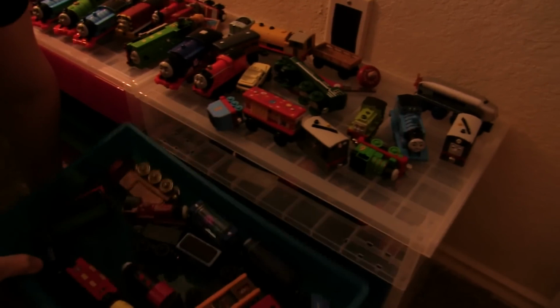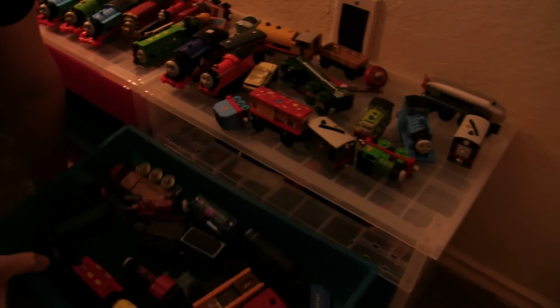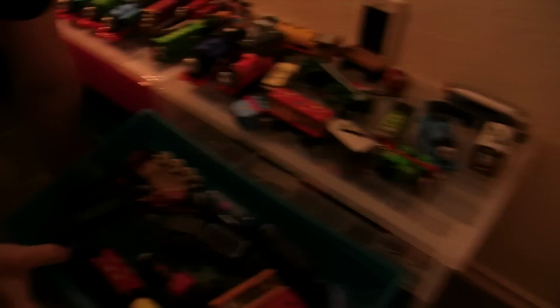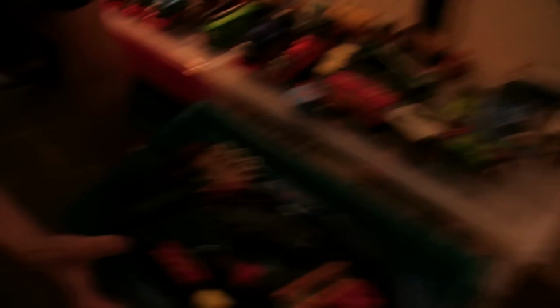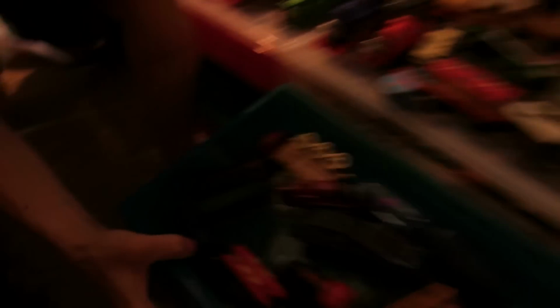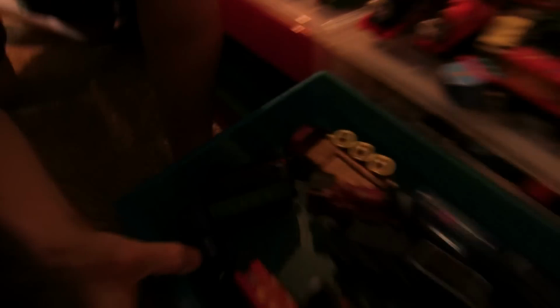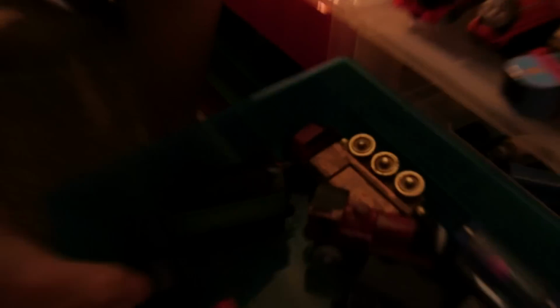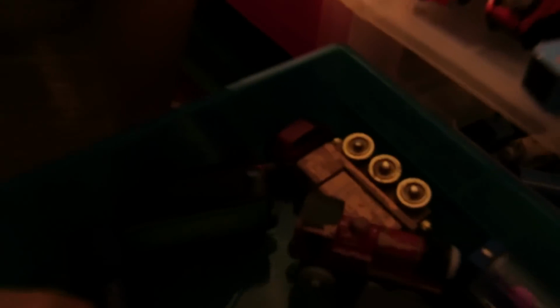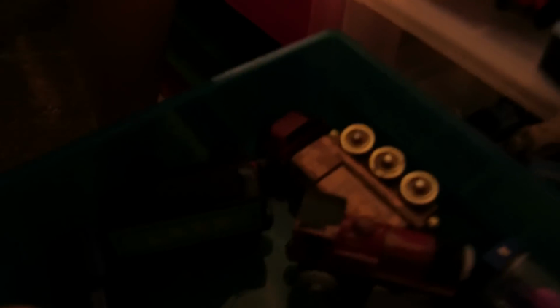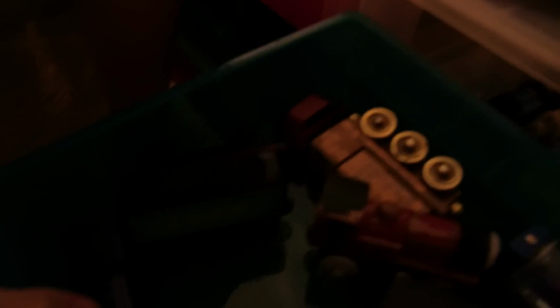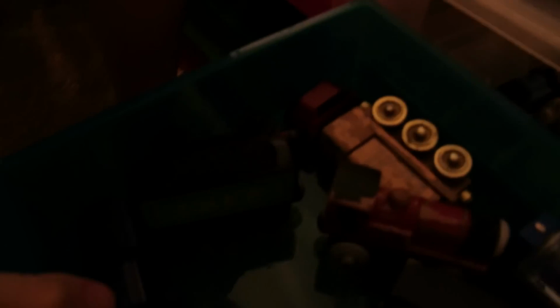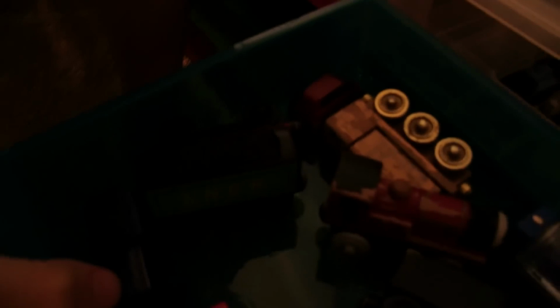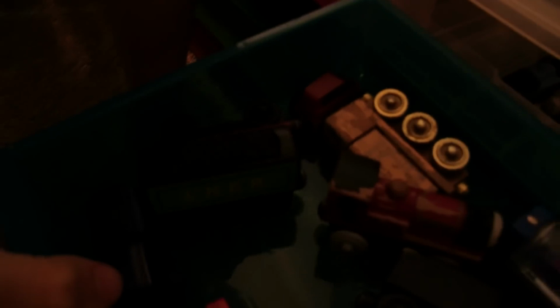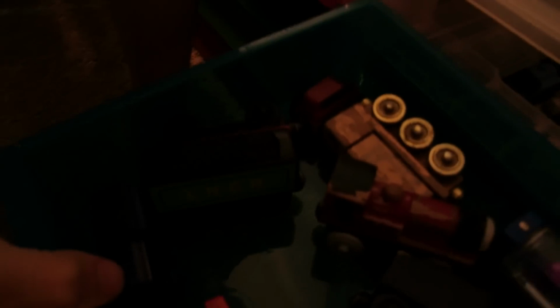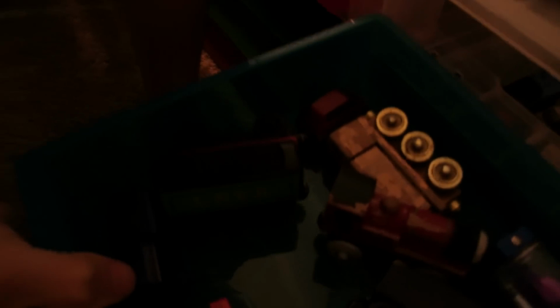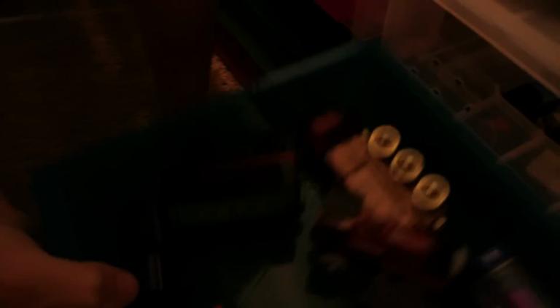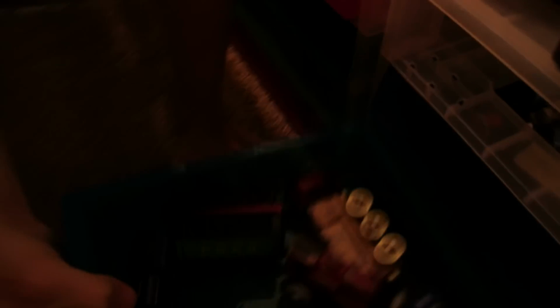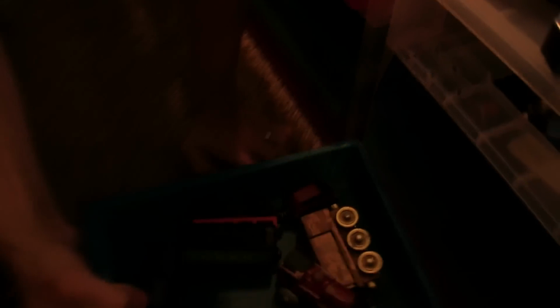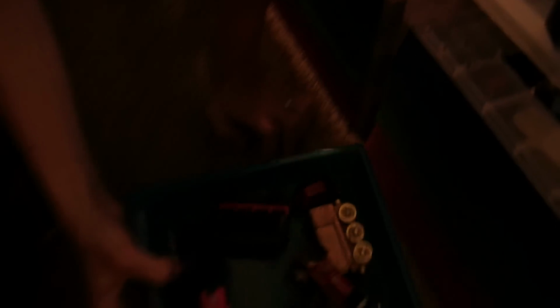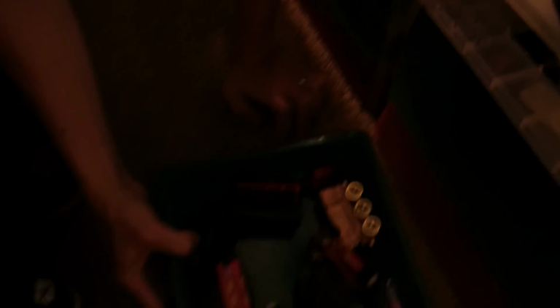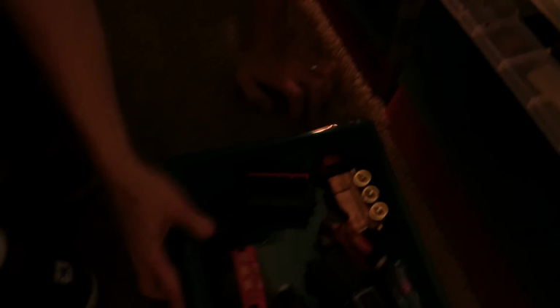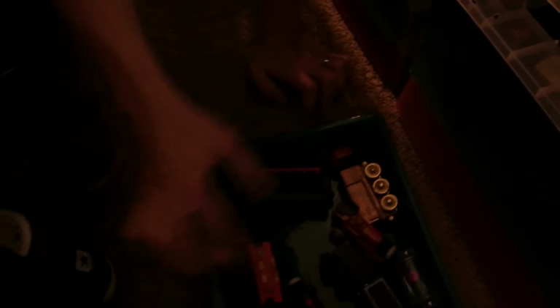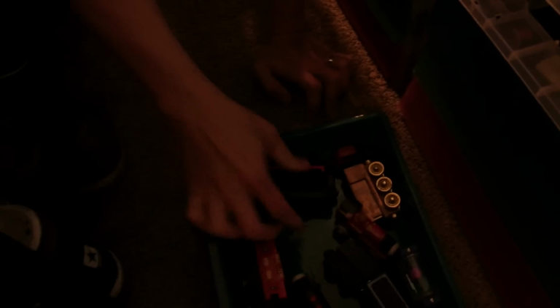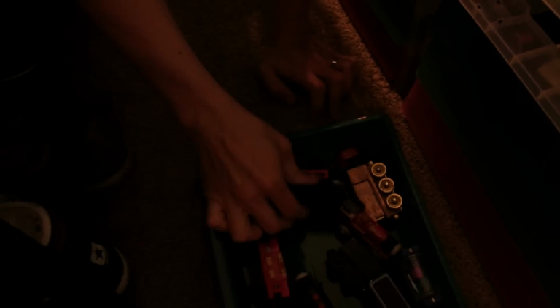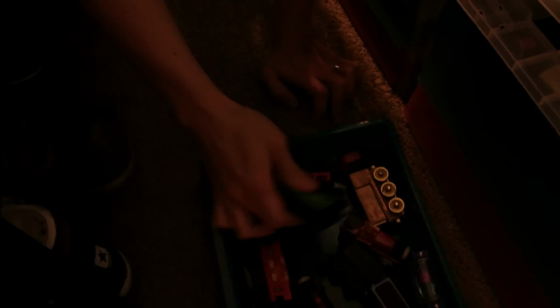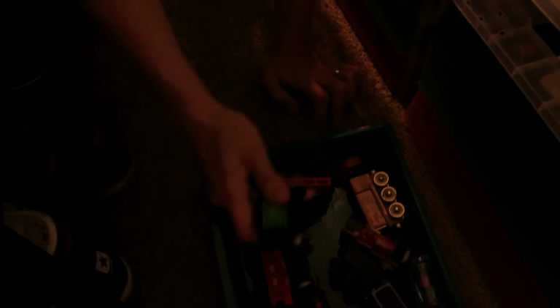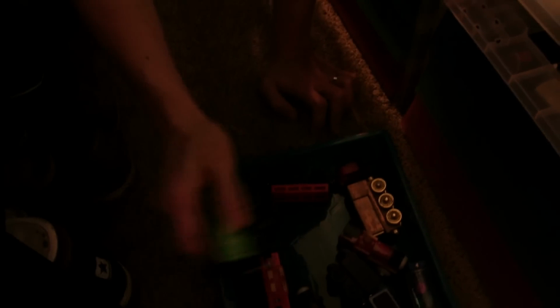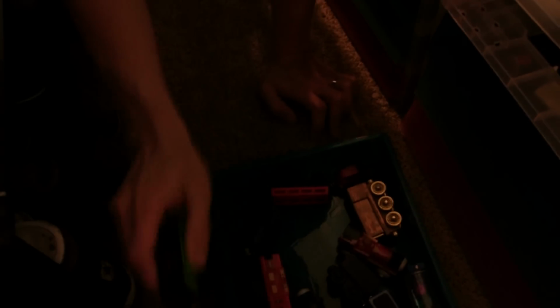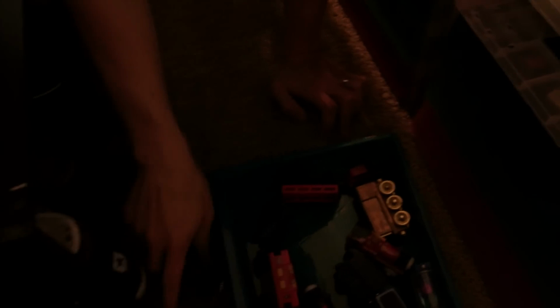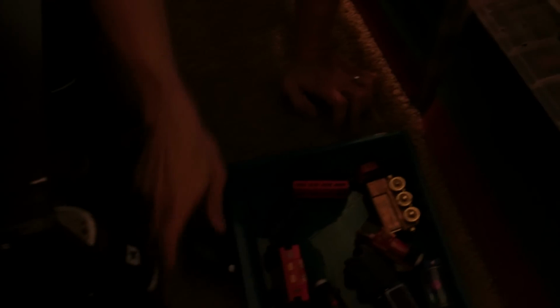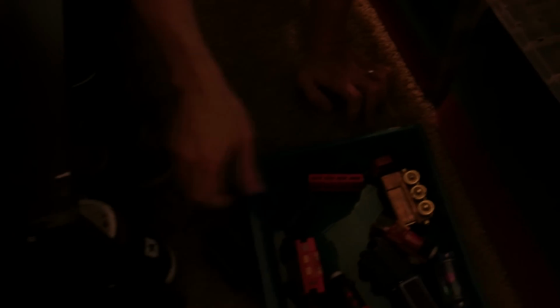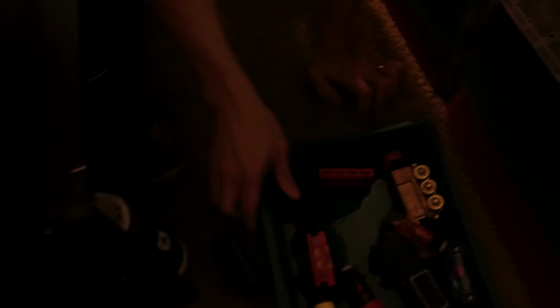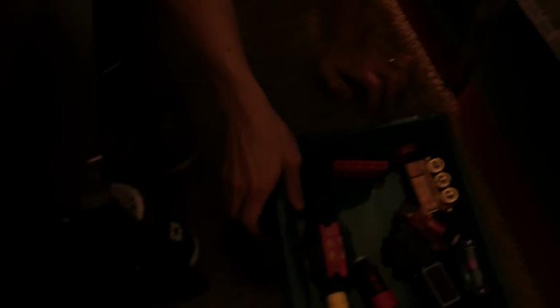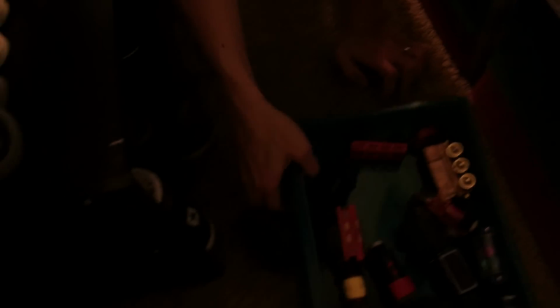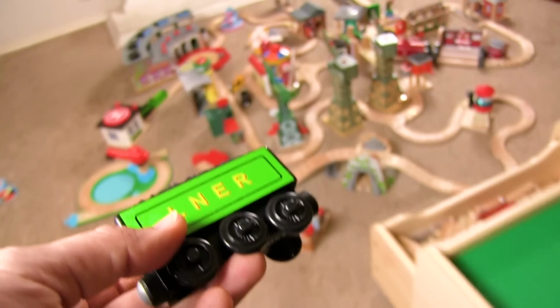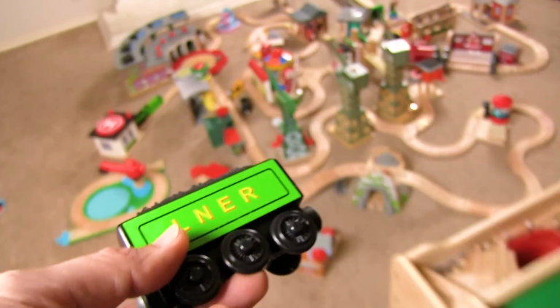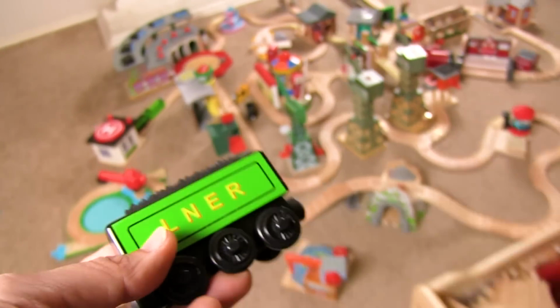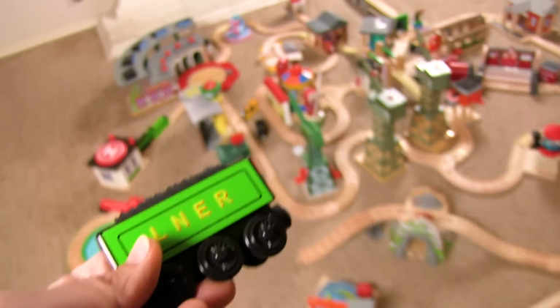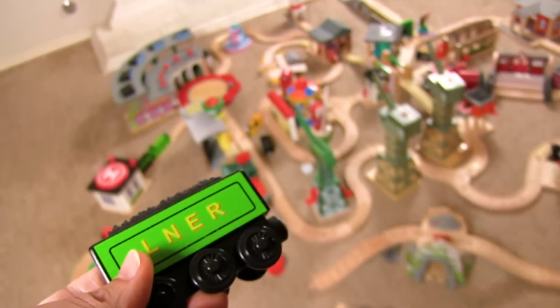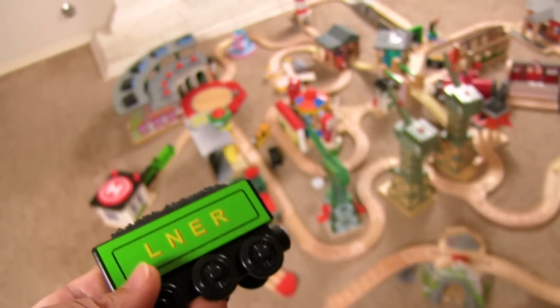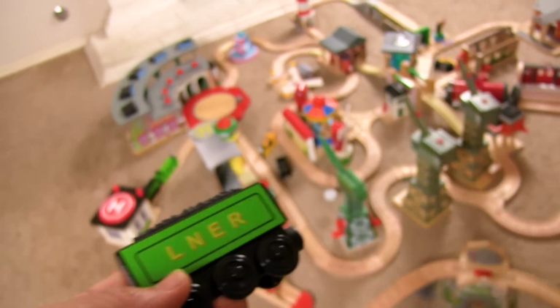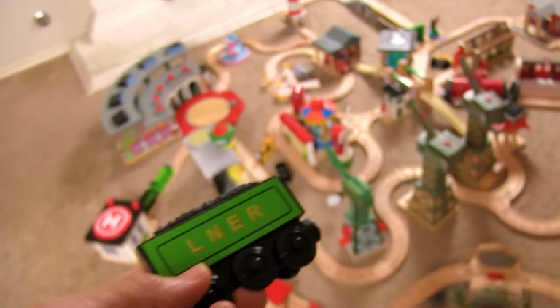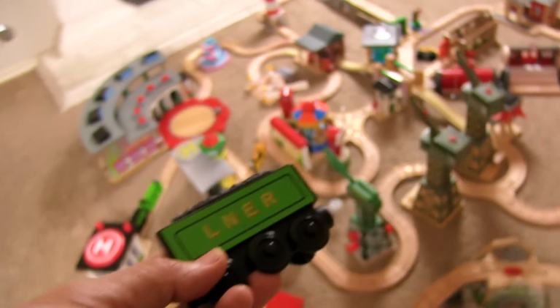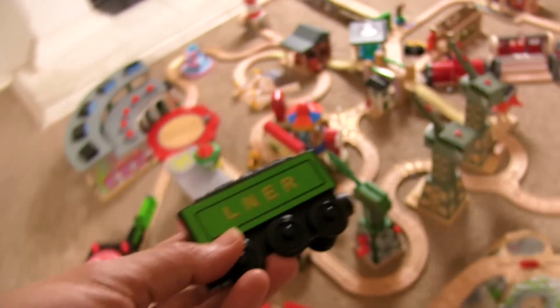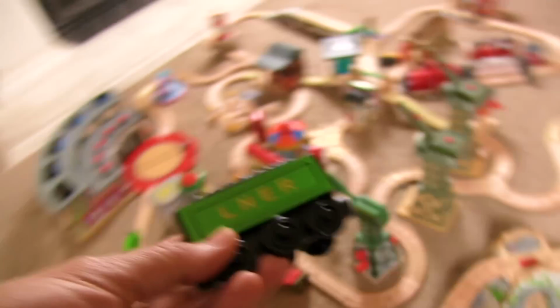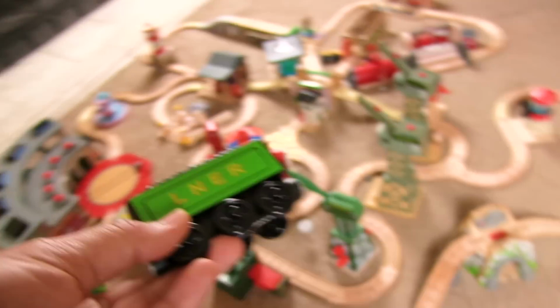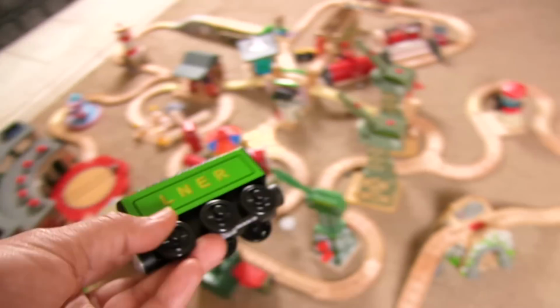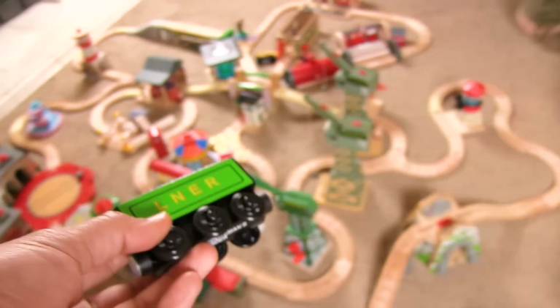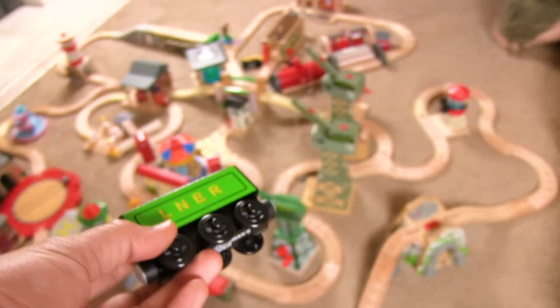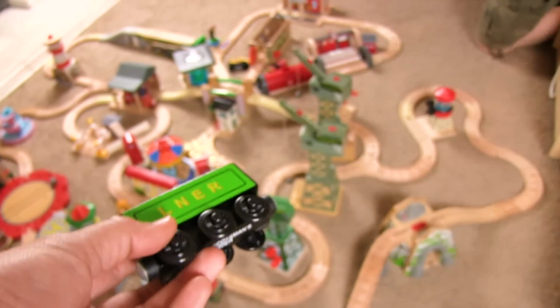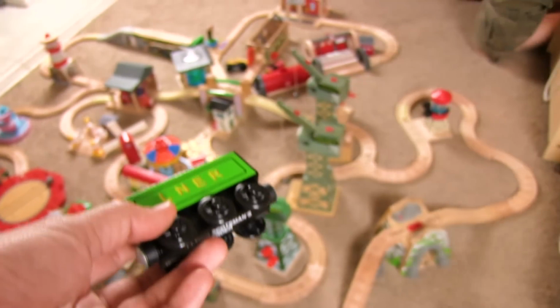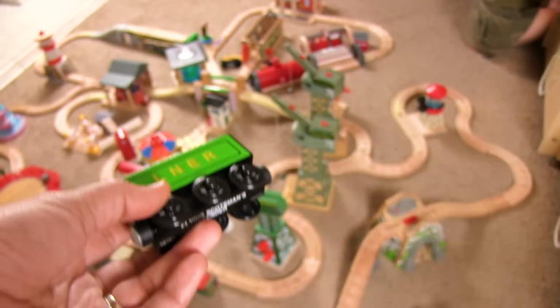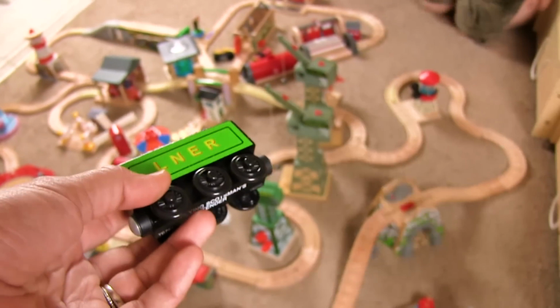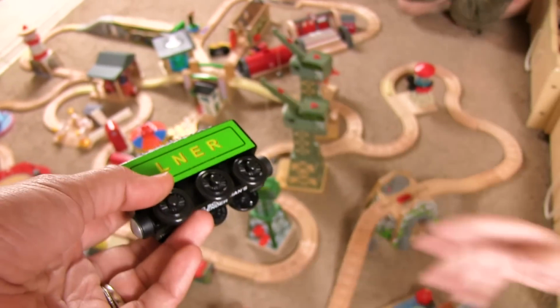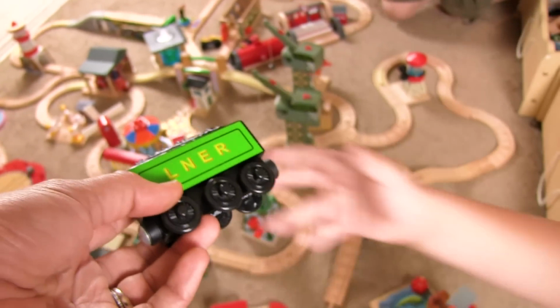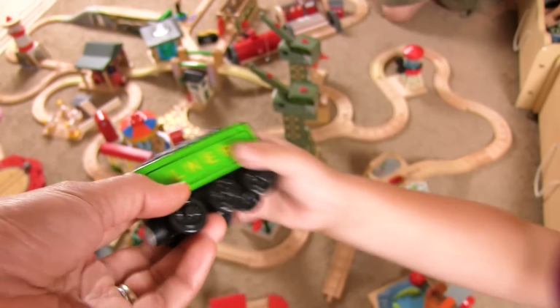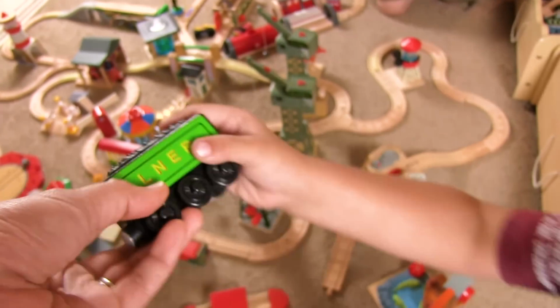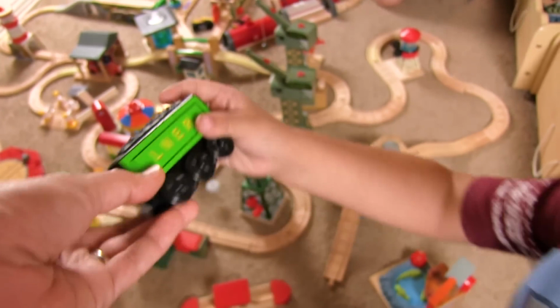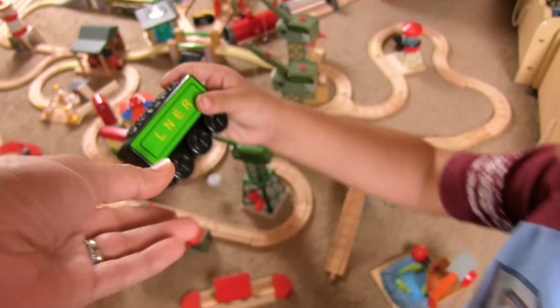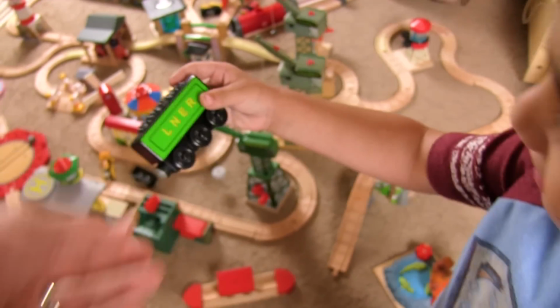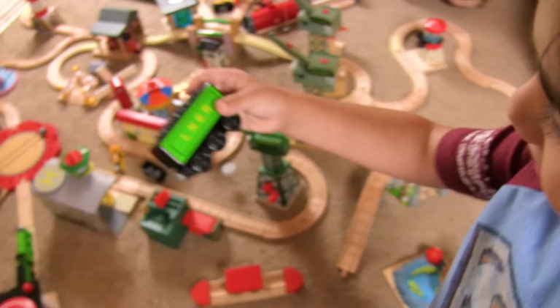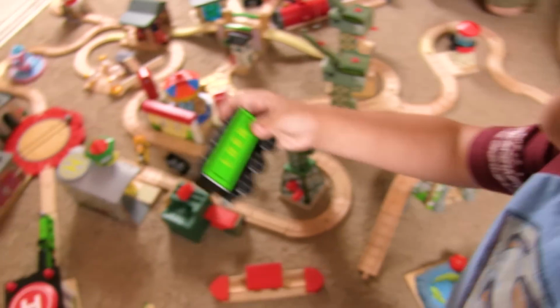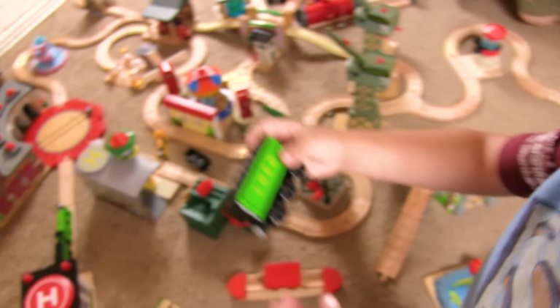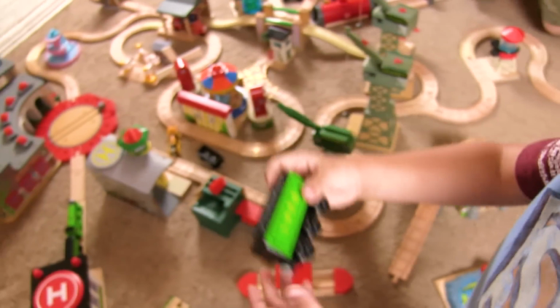Oh, there it is! There it is! We got it. There it is, Bubba. Thanks, Daddy. Yeah, no problem.